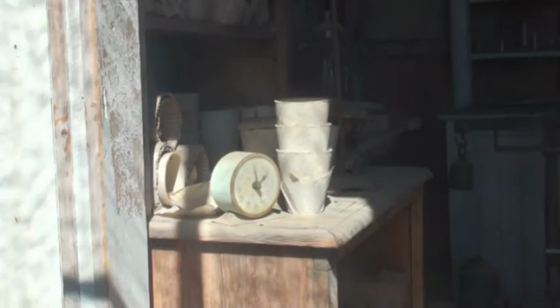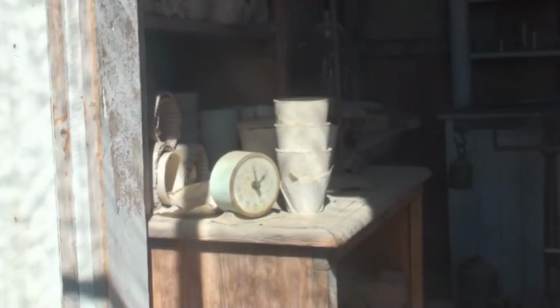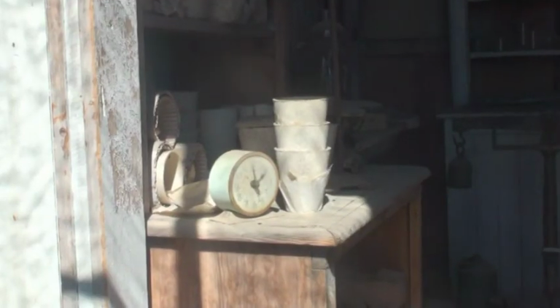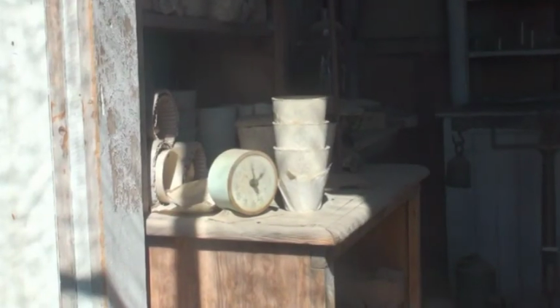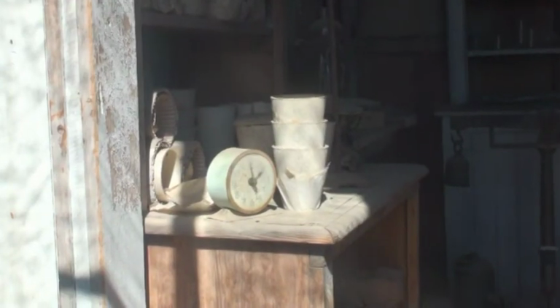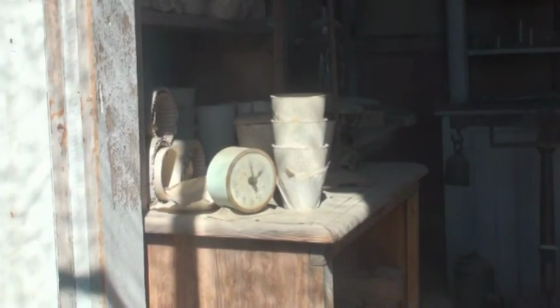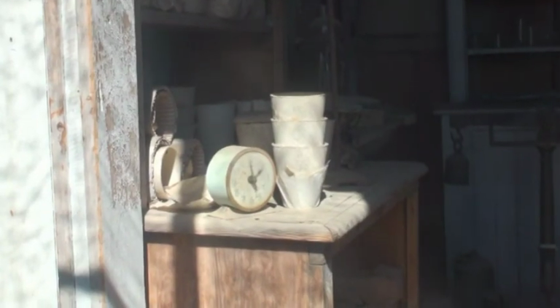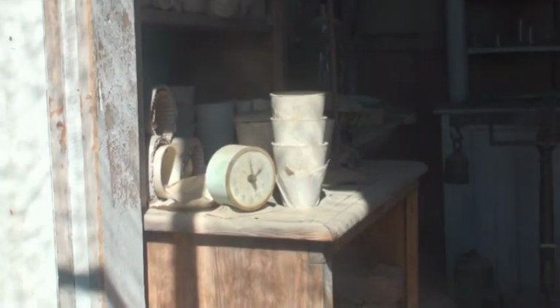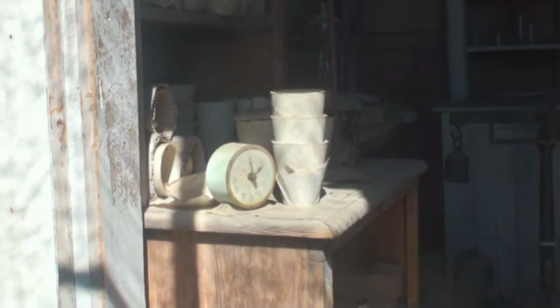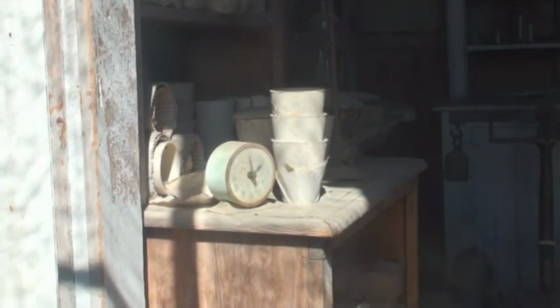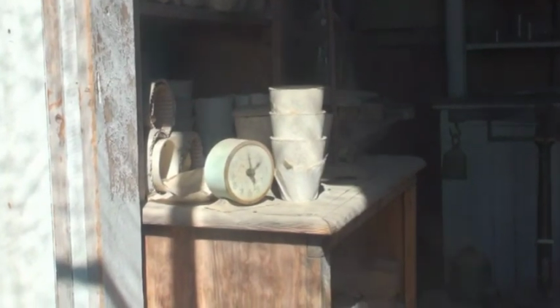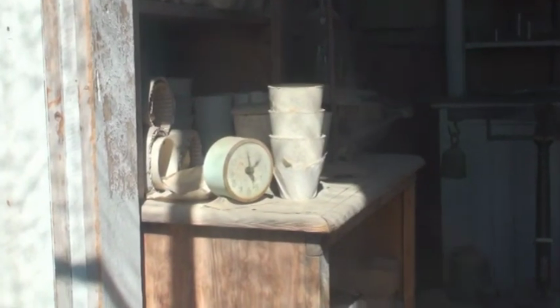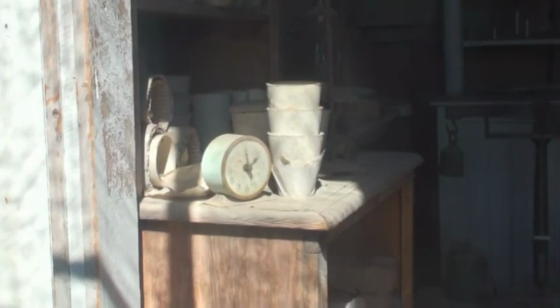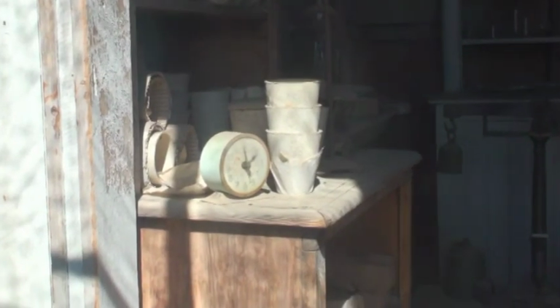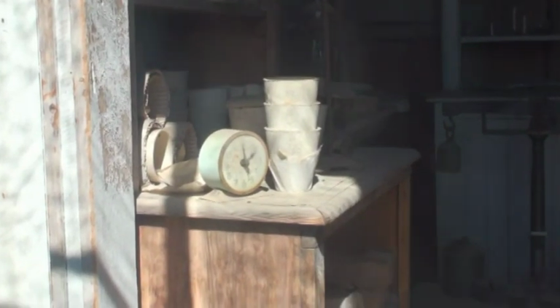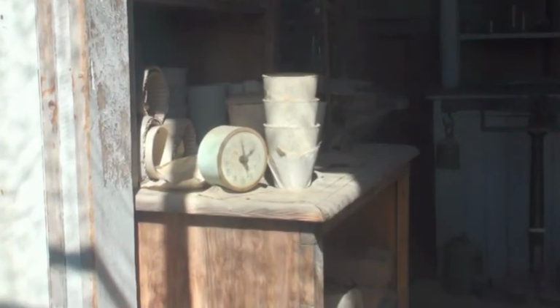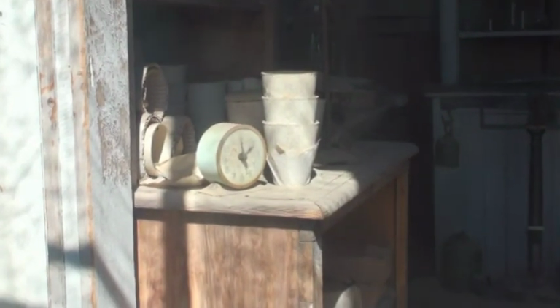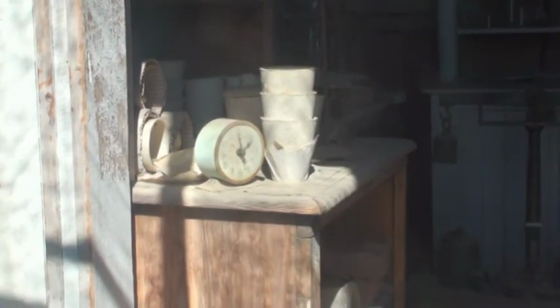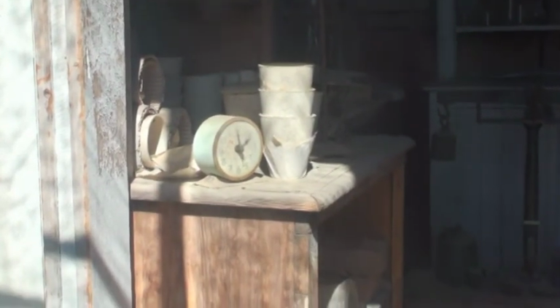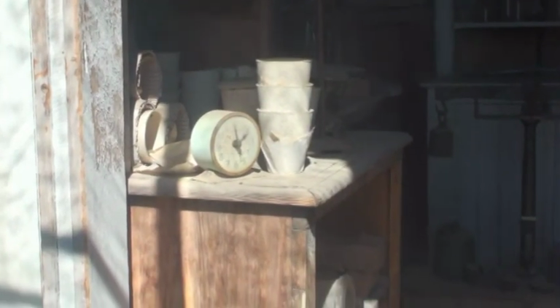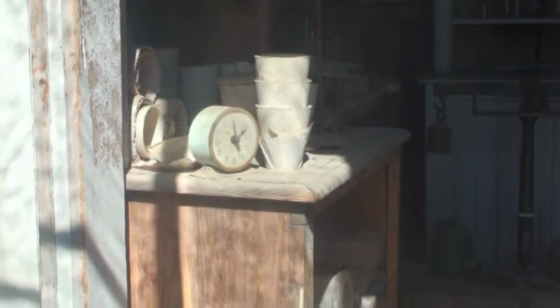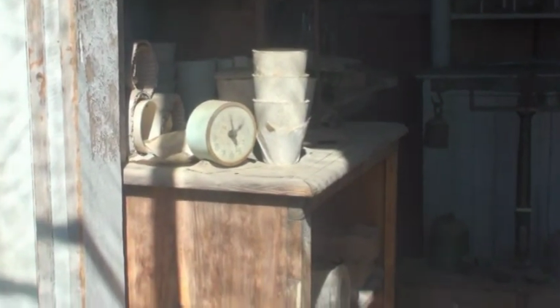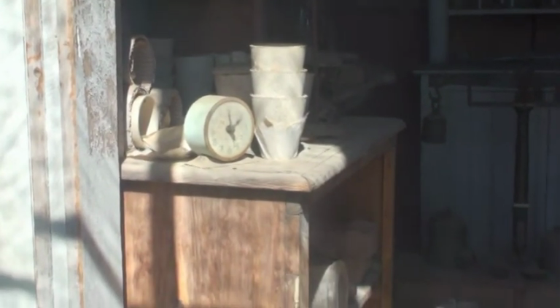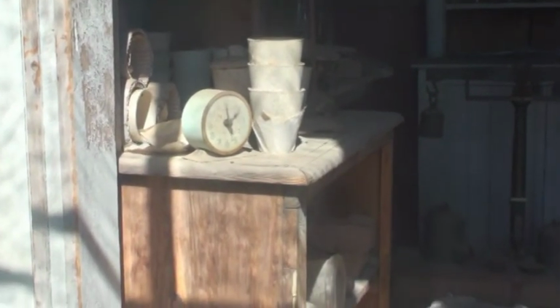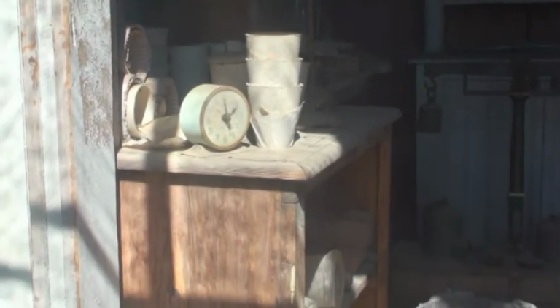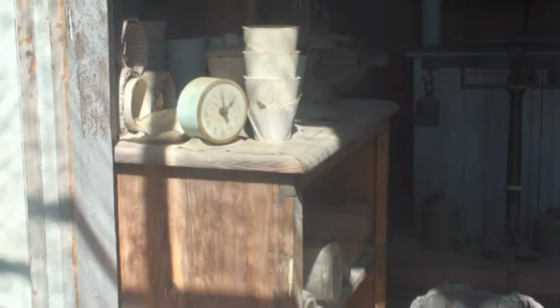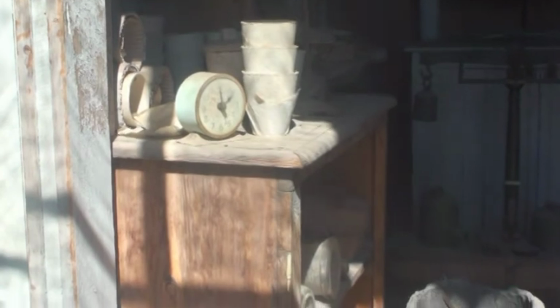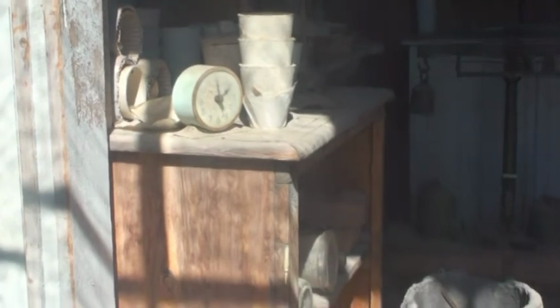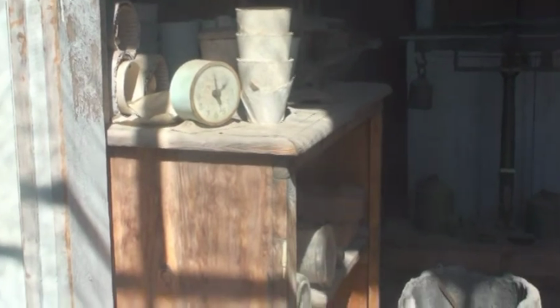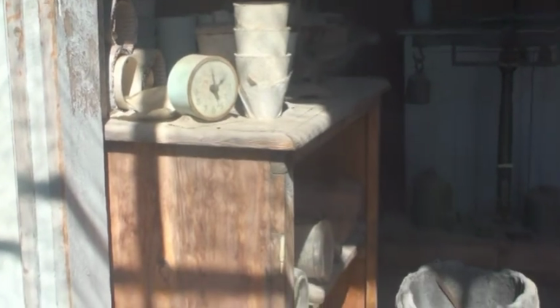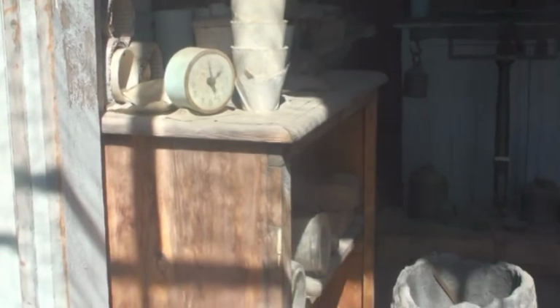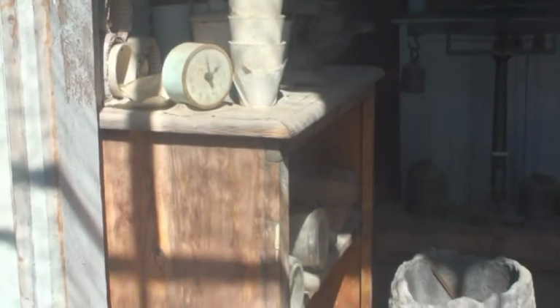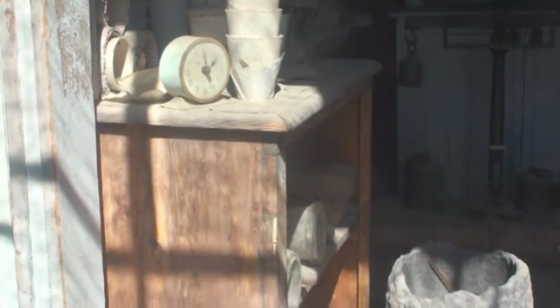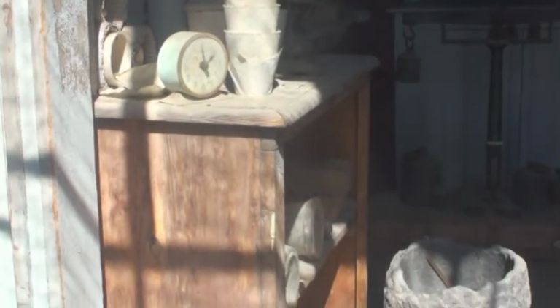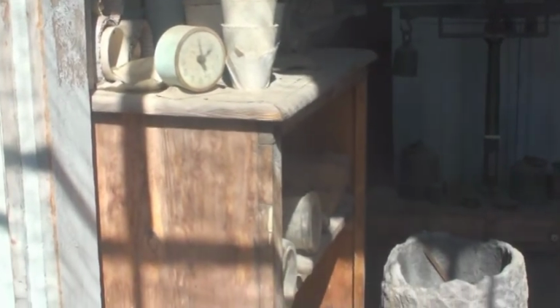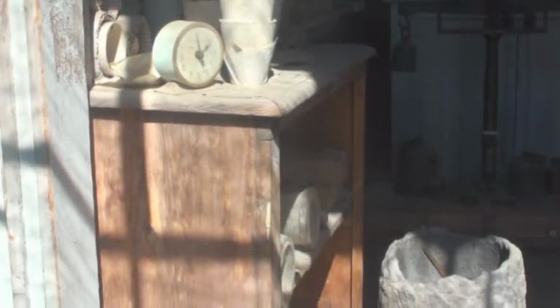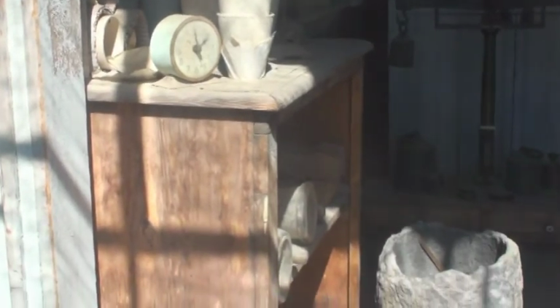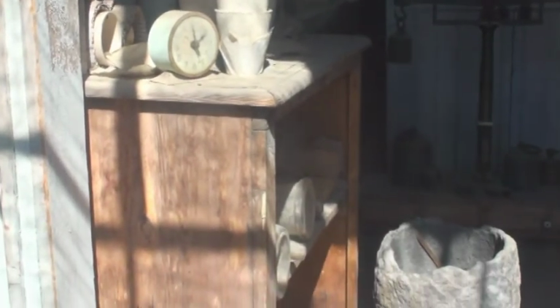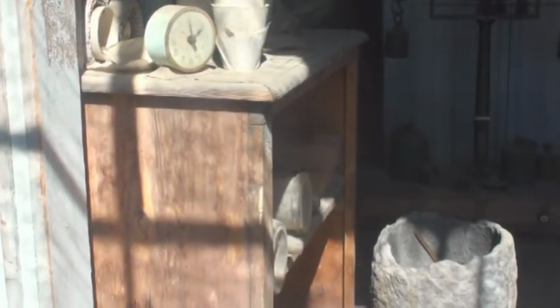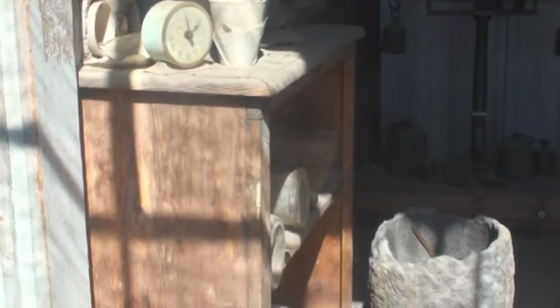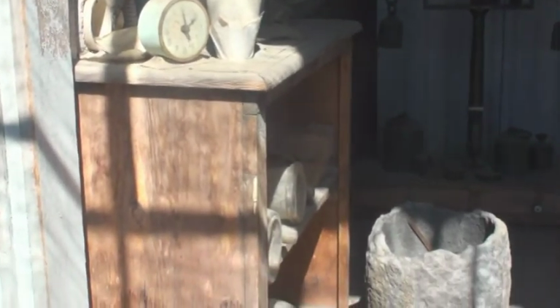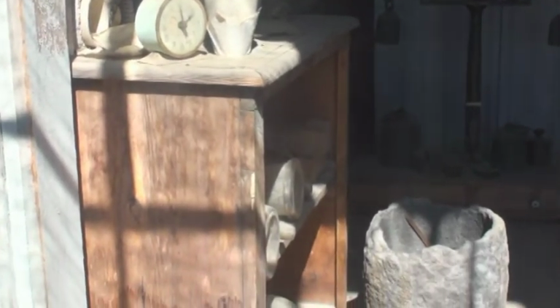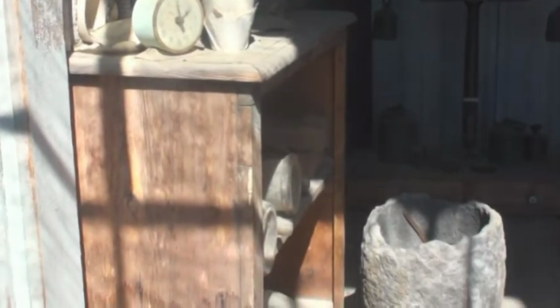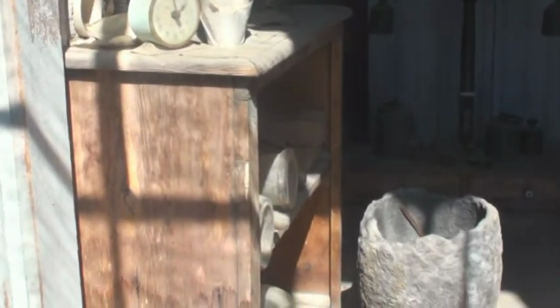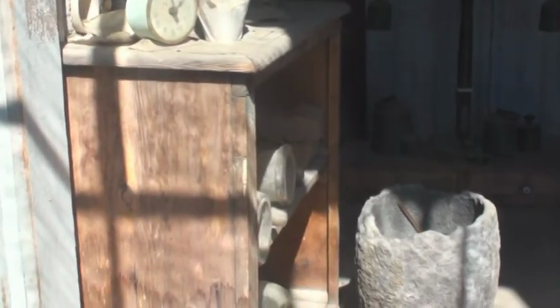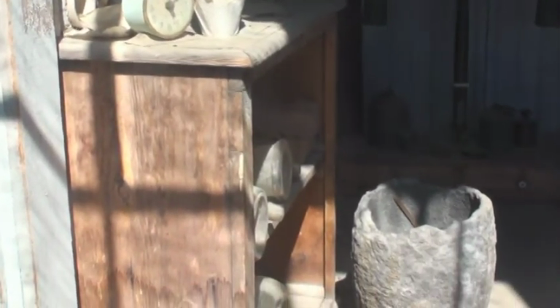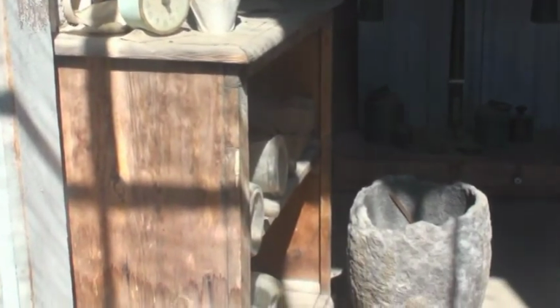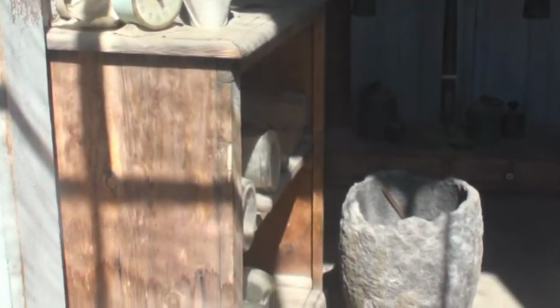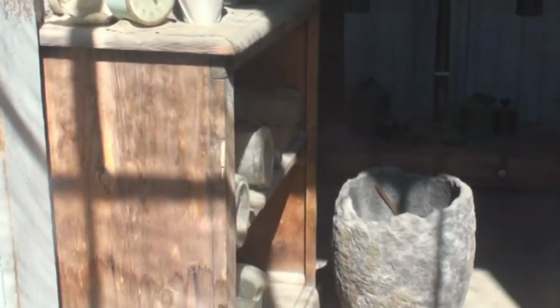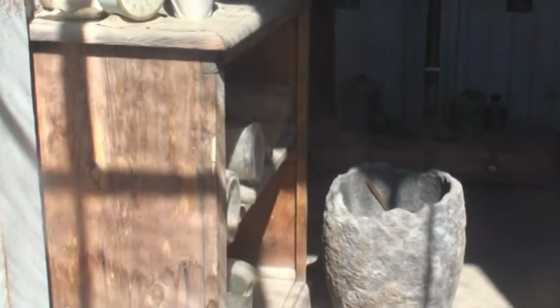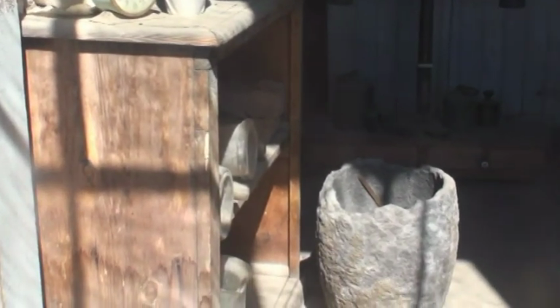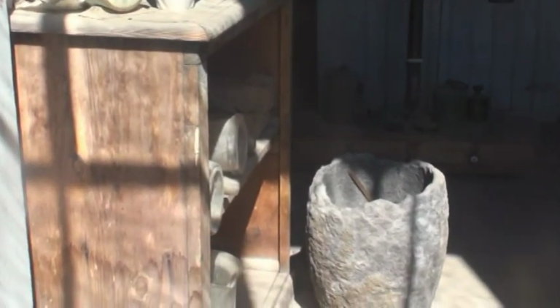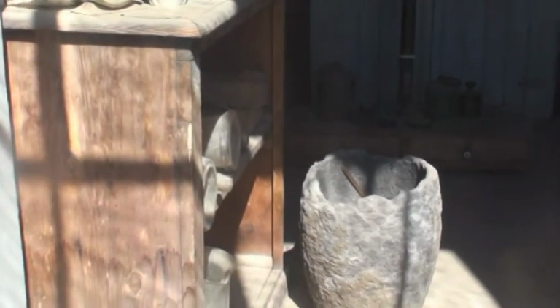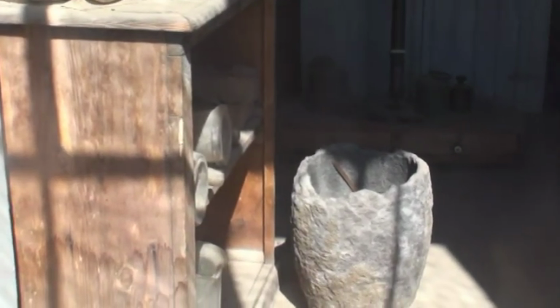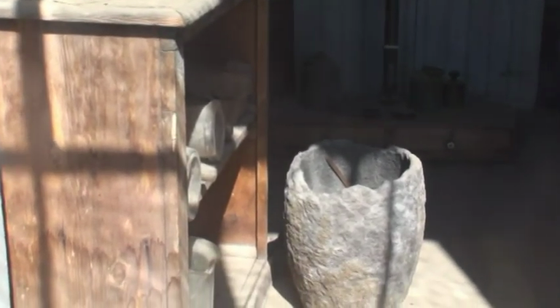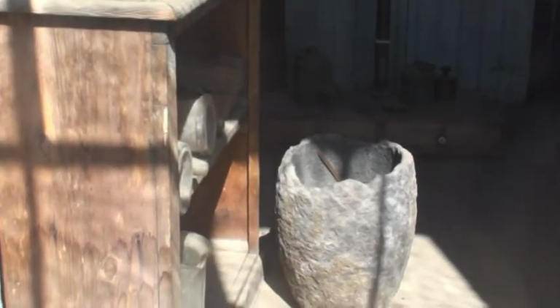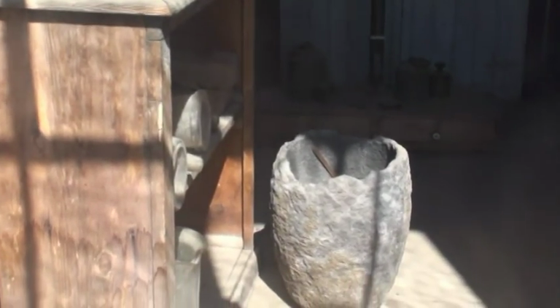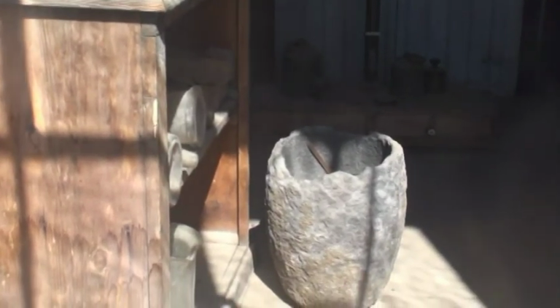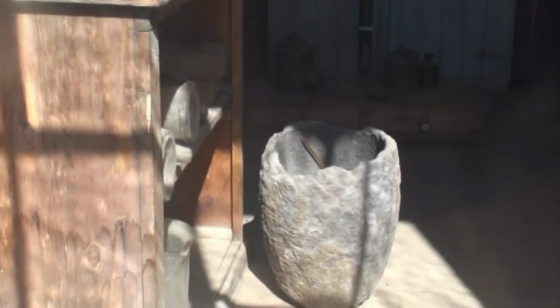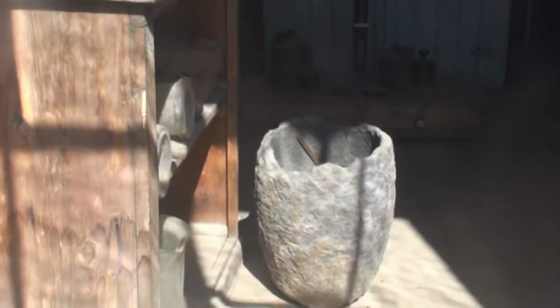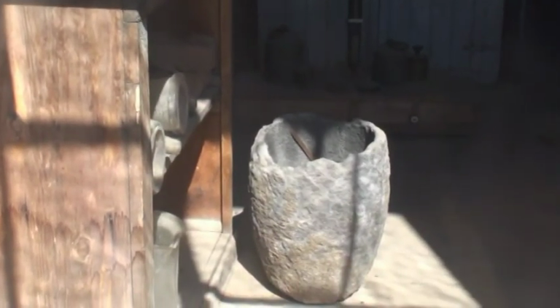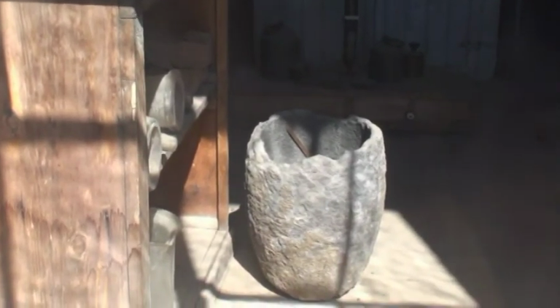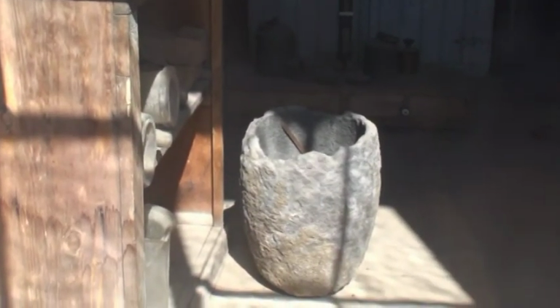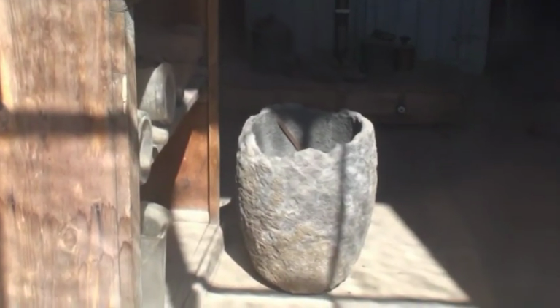This was the assayer's office, where they measured the amount of gold in each sample so they knew where to mine.